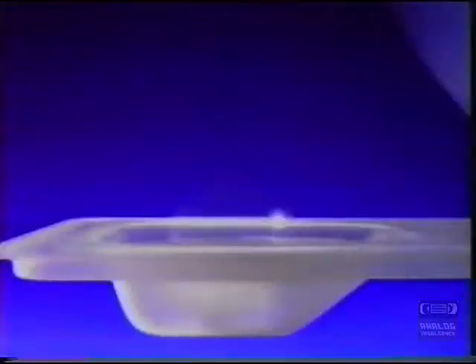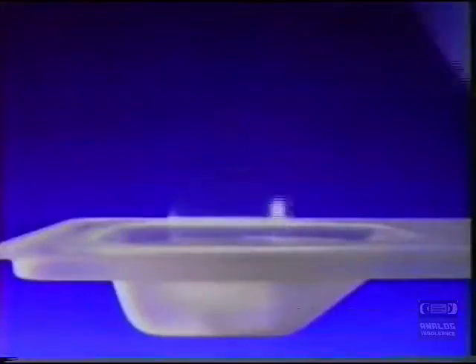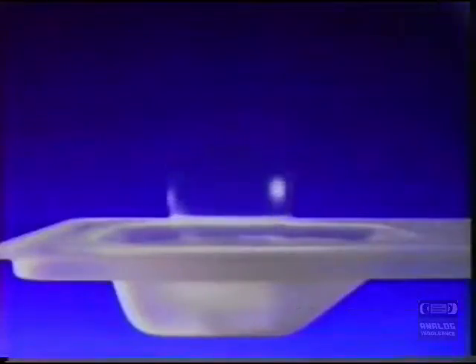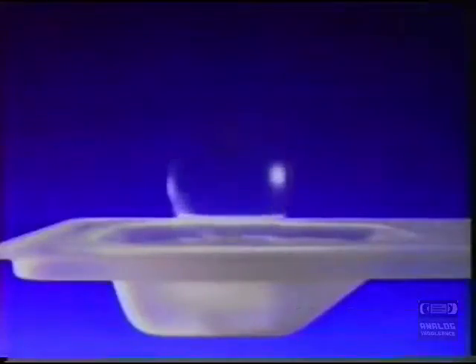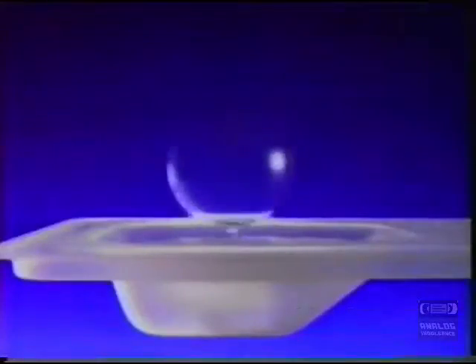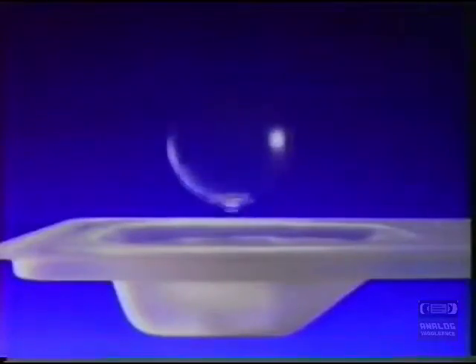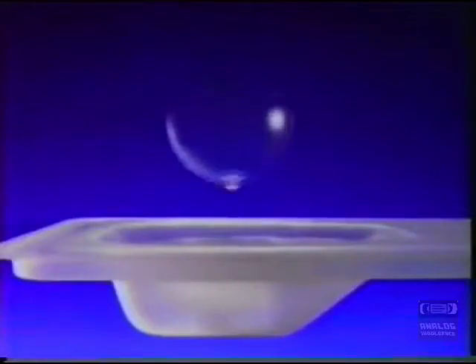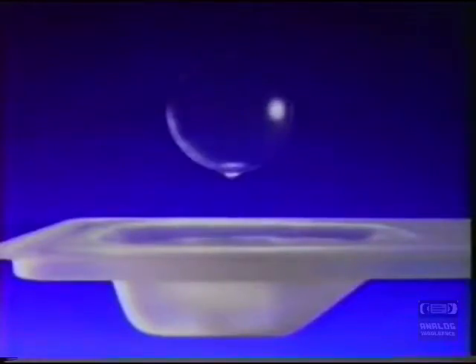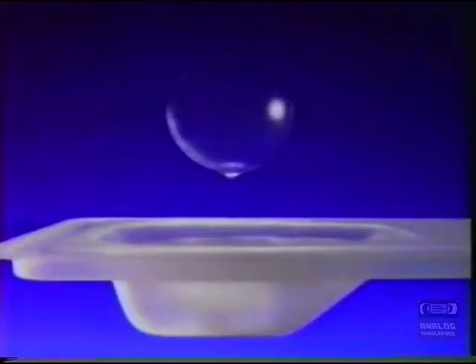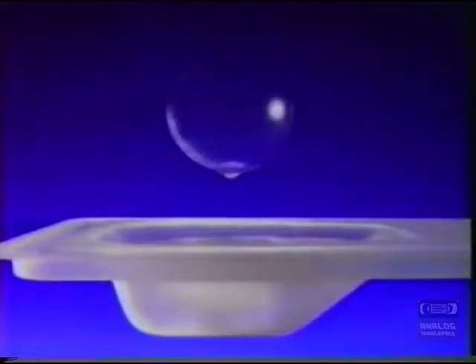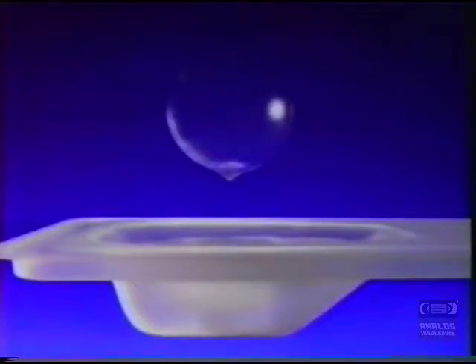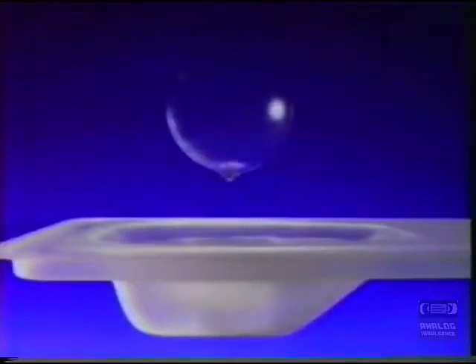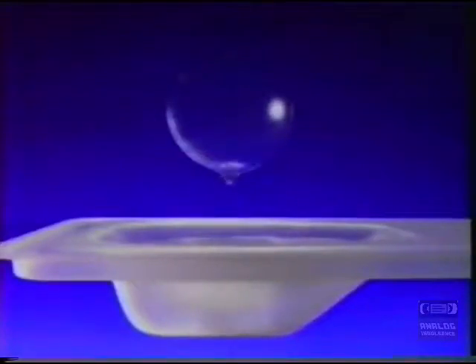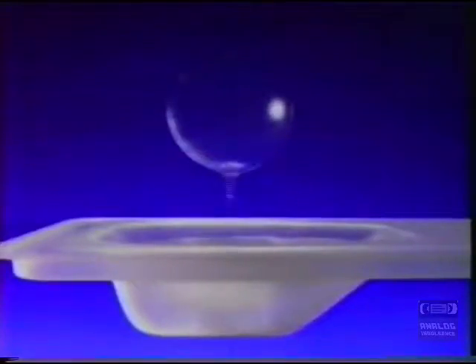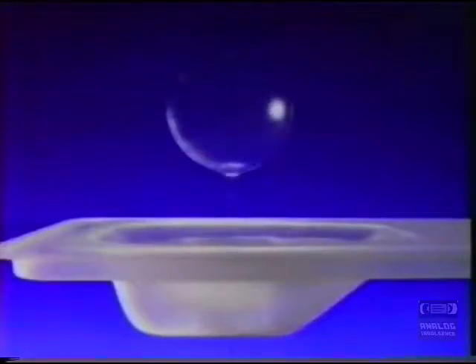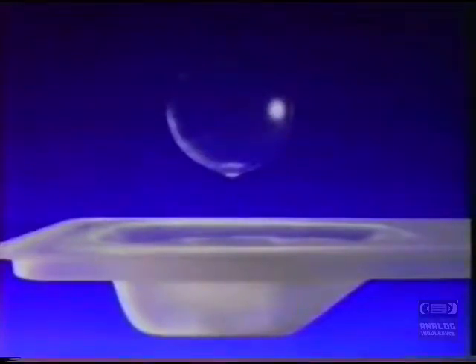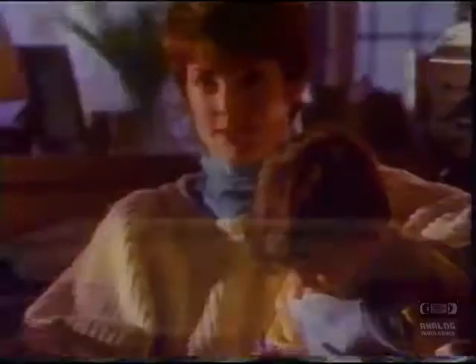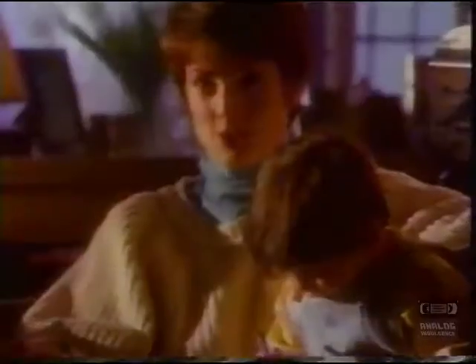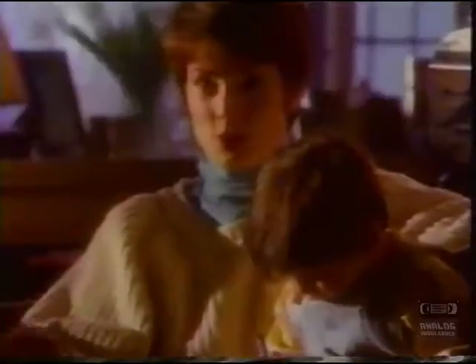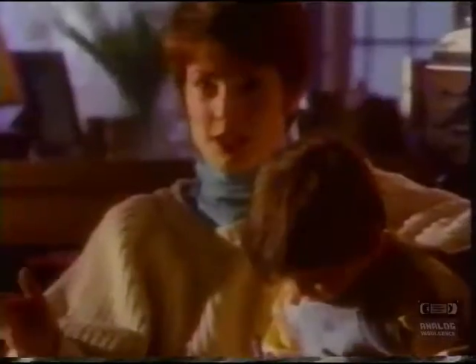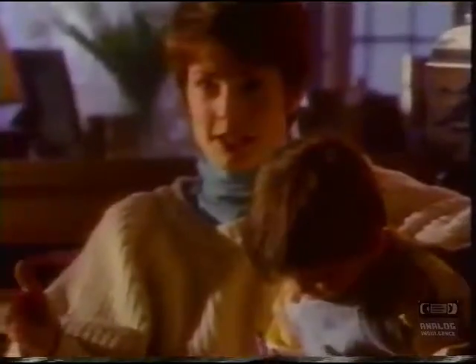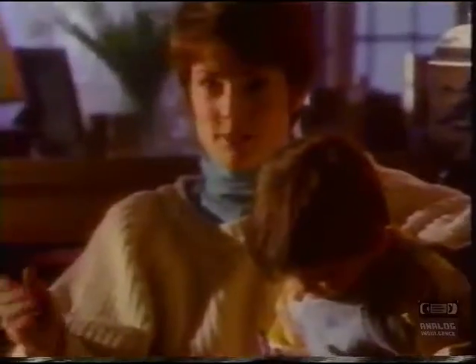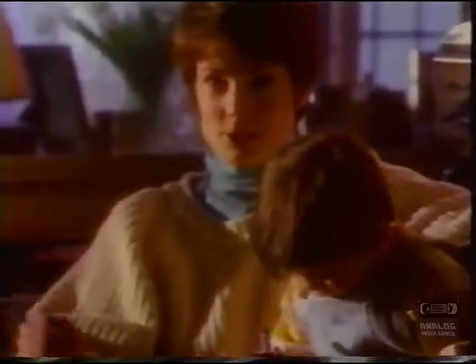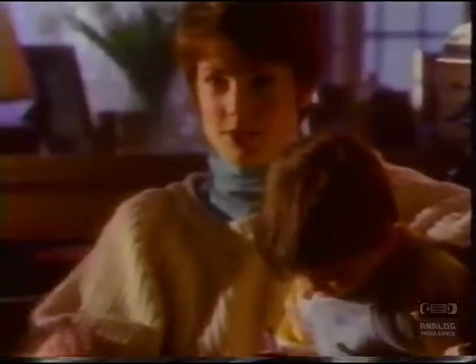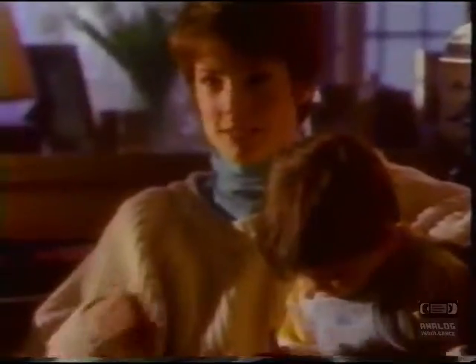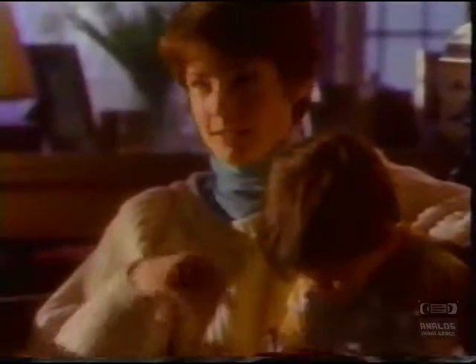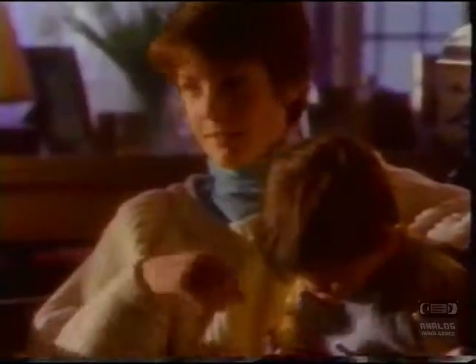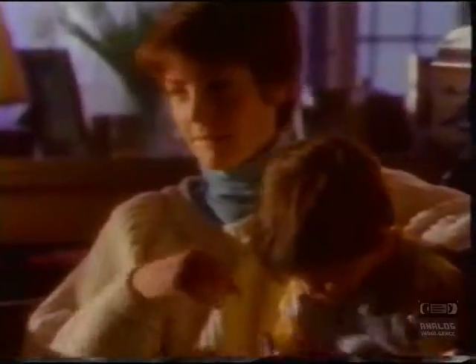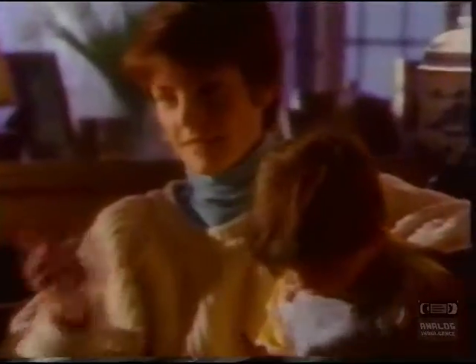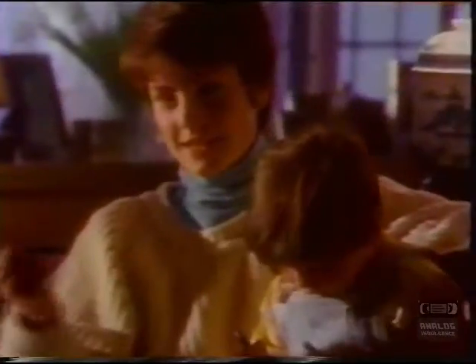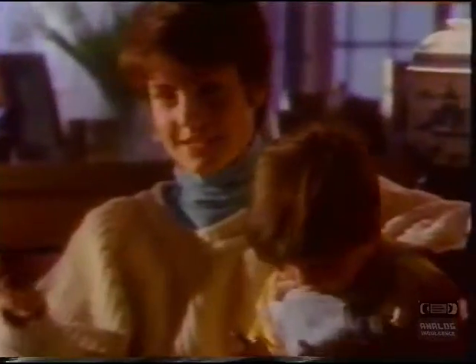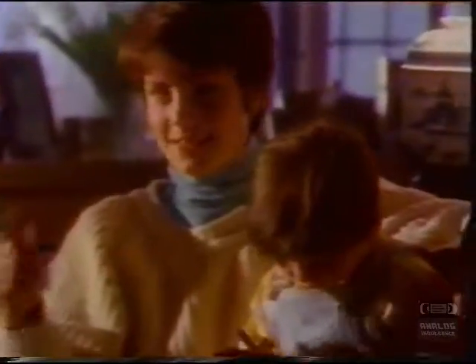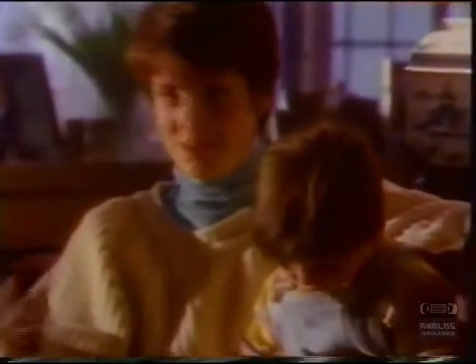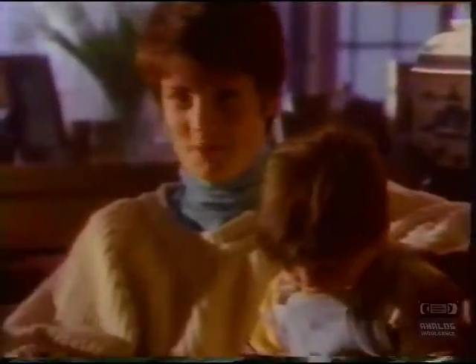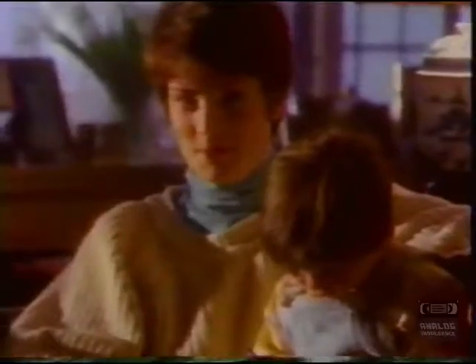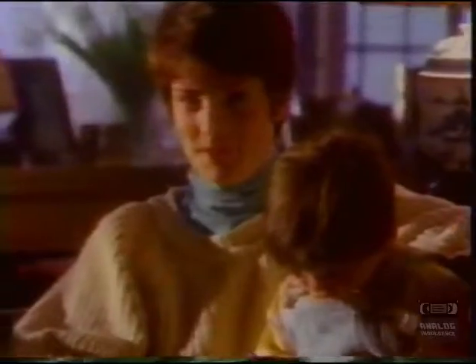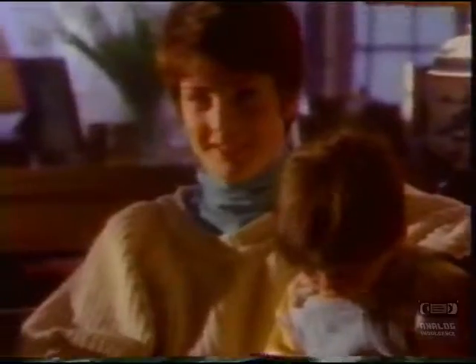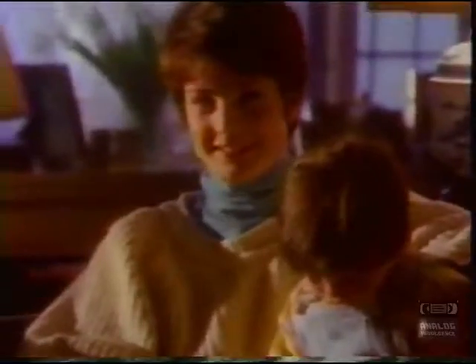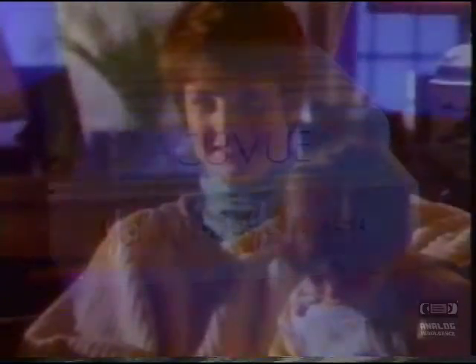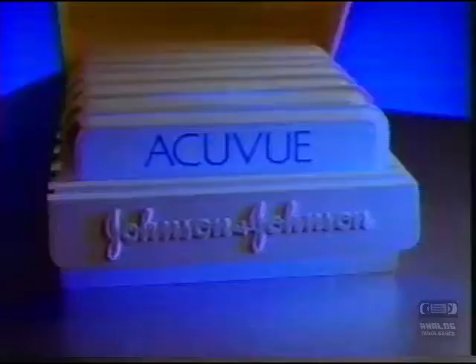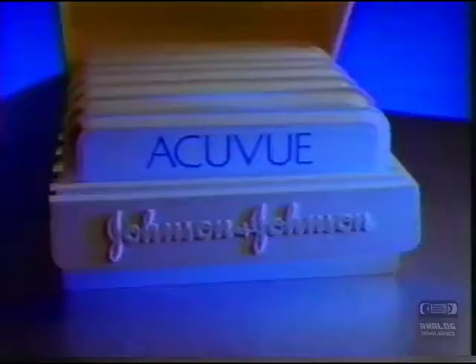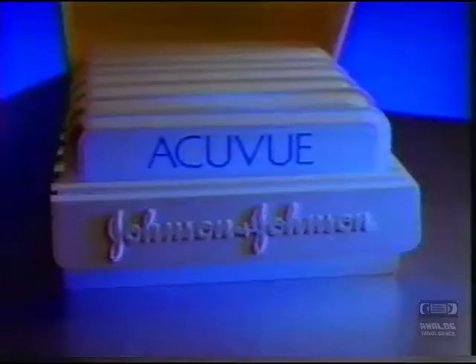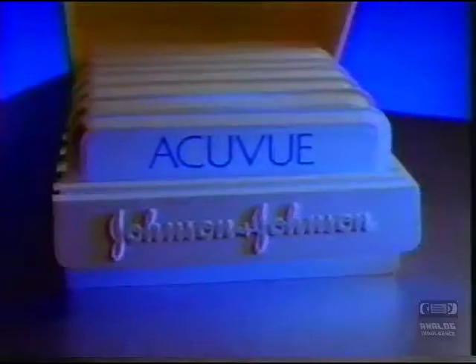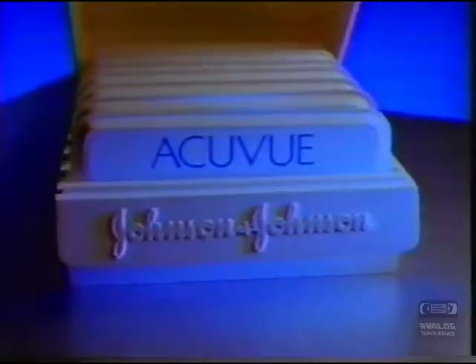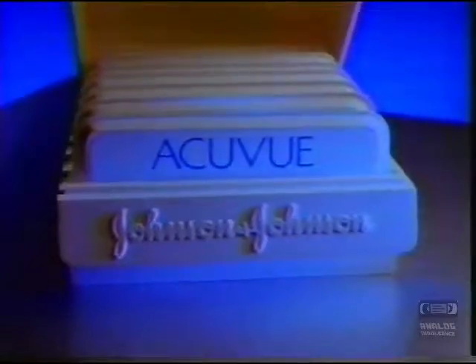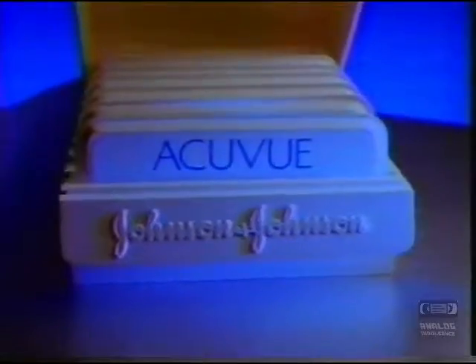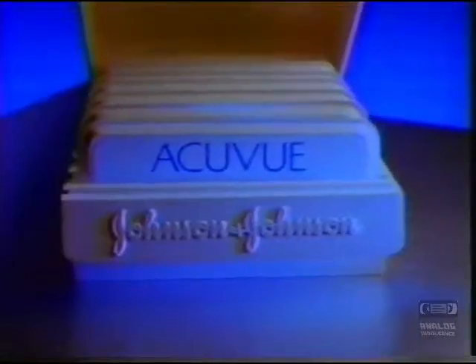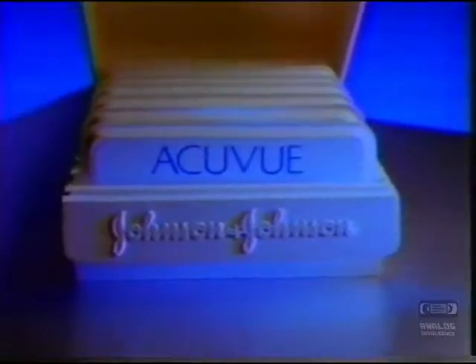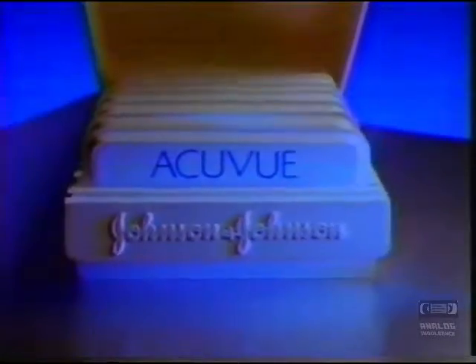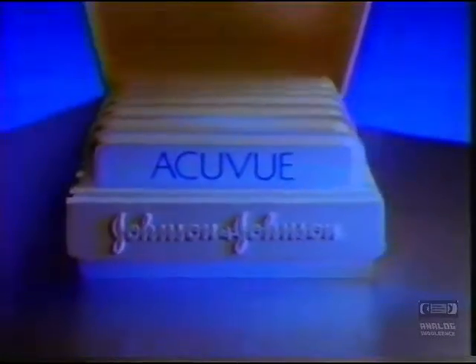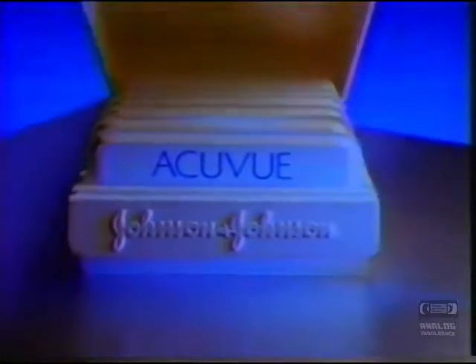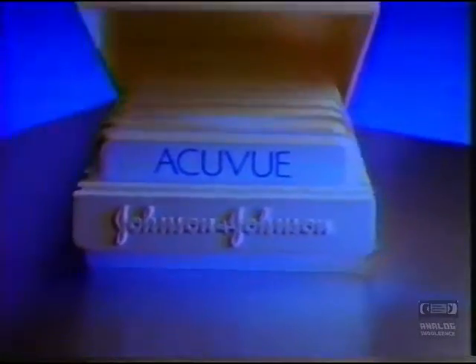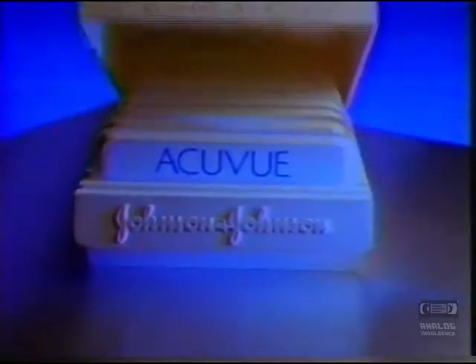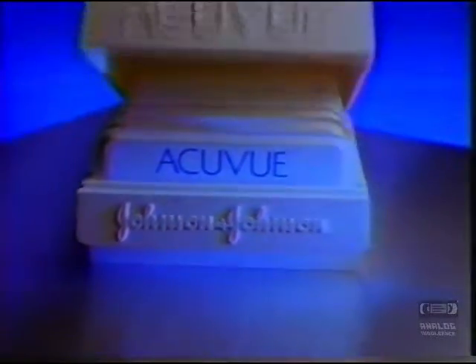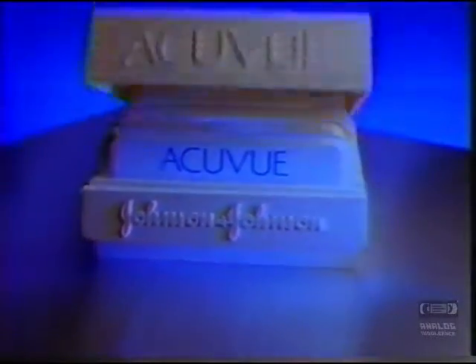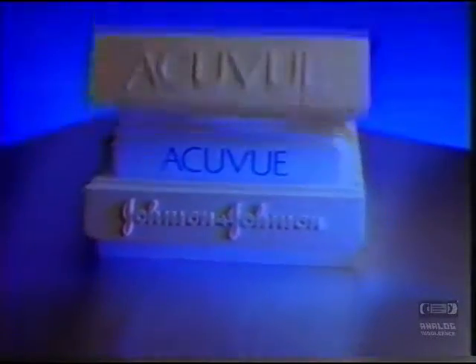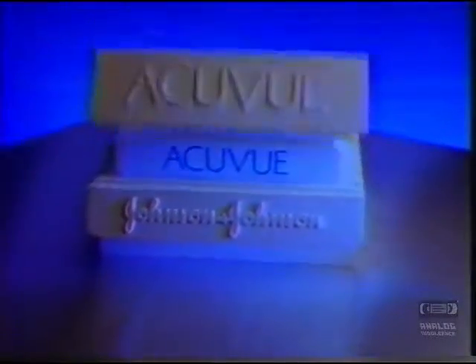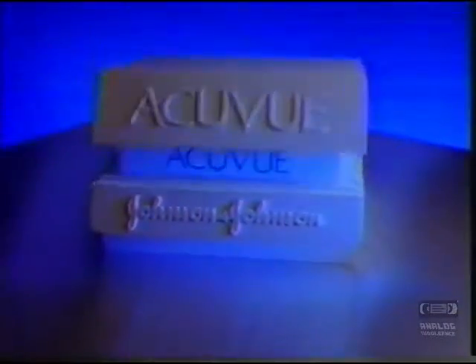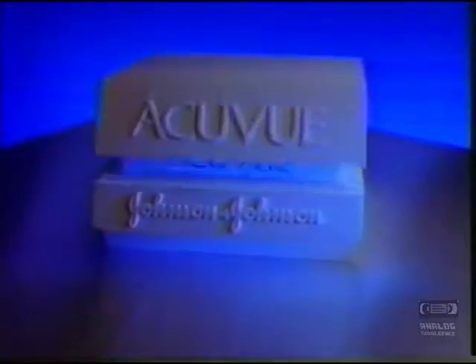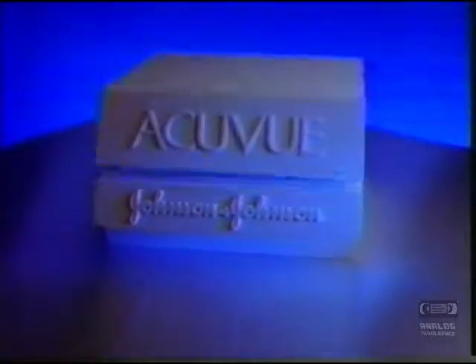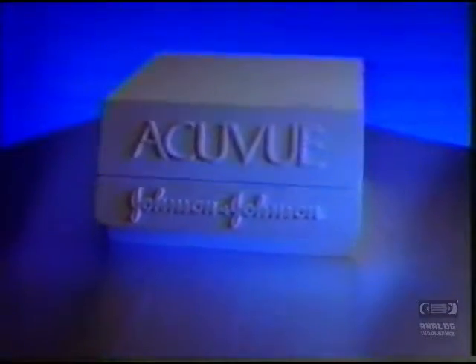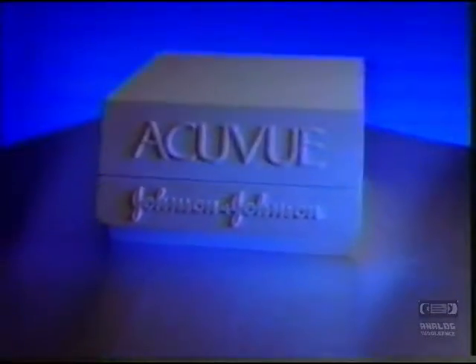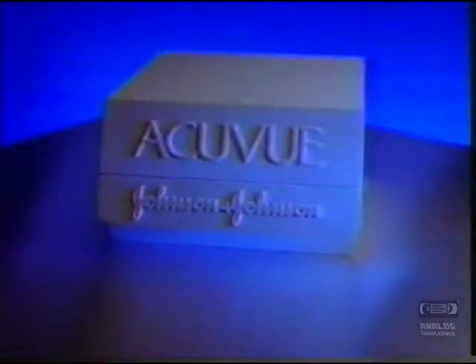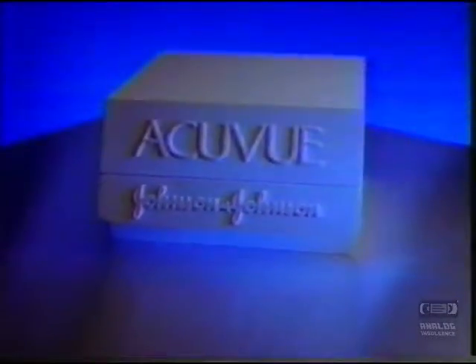AccuVue disposable contact lenses. You don't clean them. You just throw them away. AccuVue. Discover how comfortable a contact lens can be.